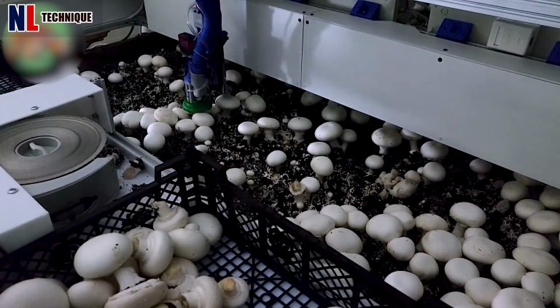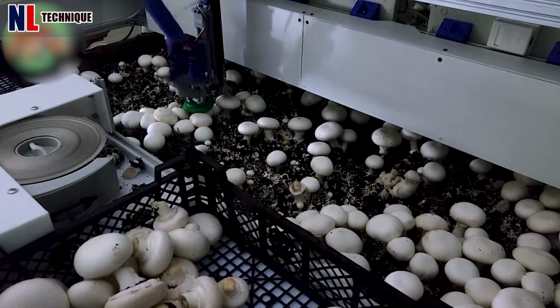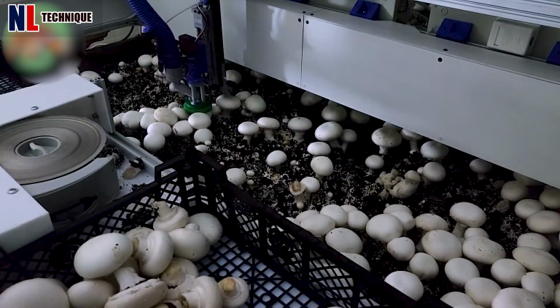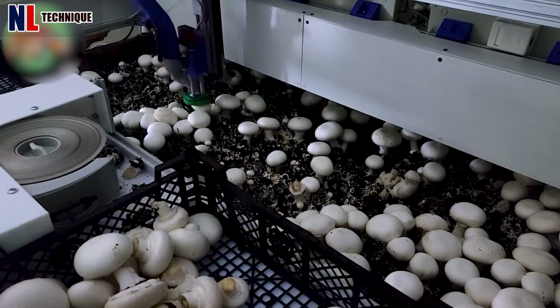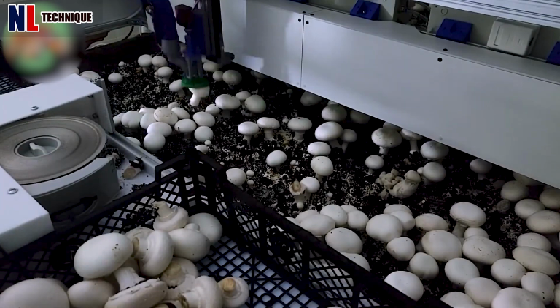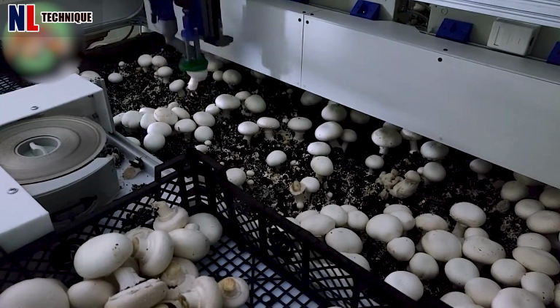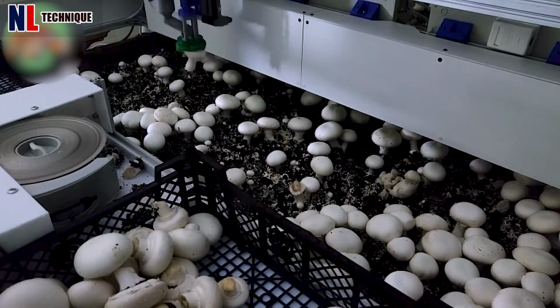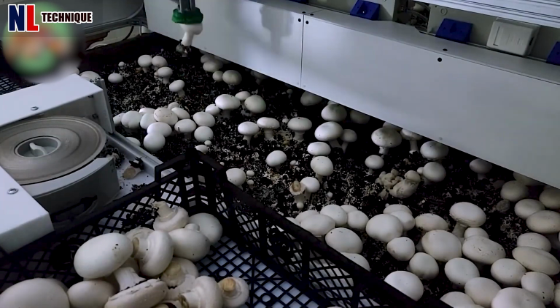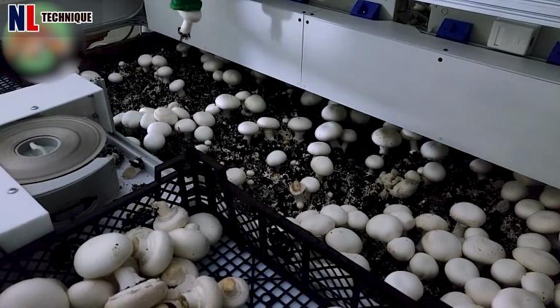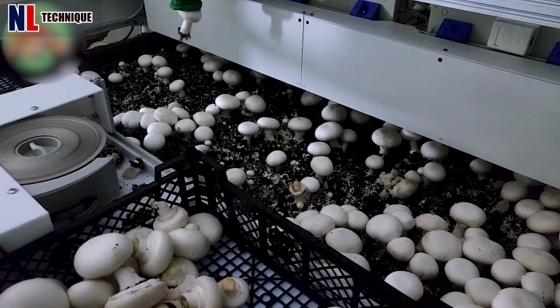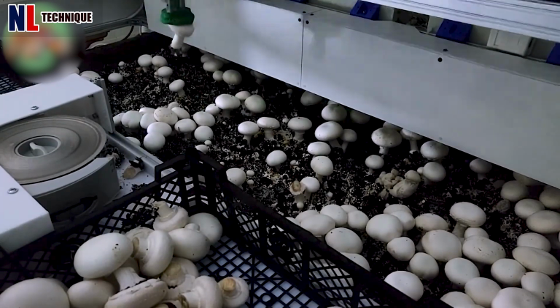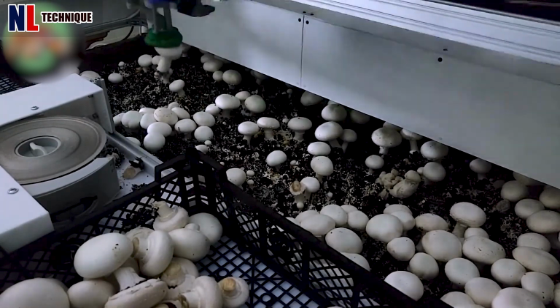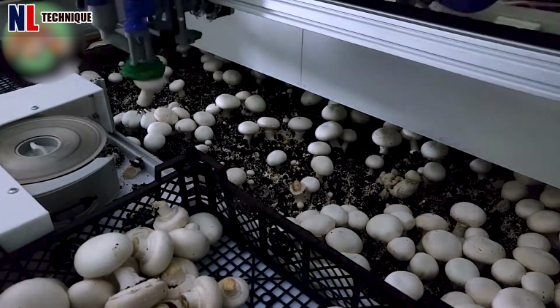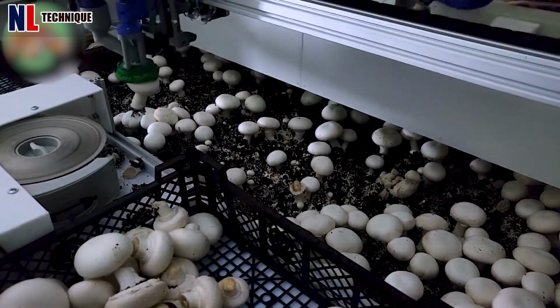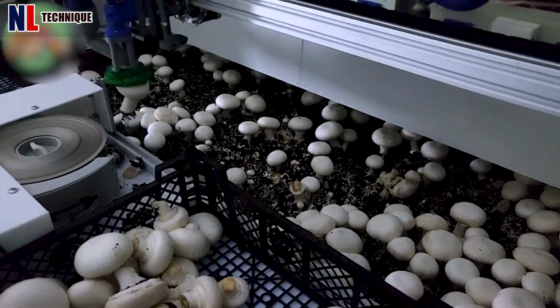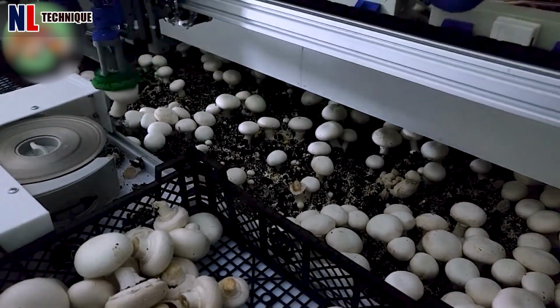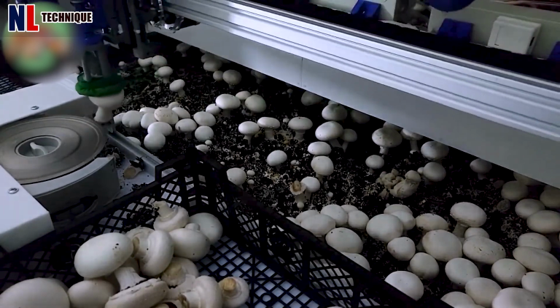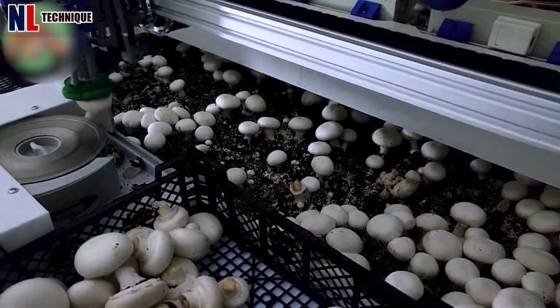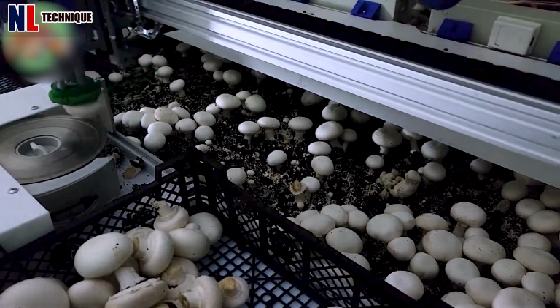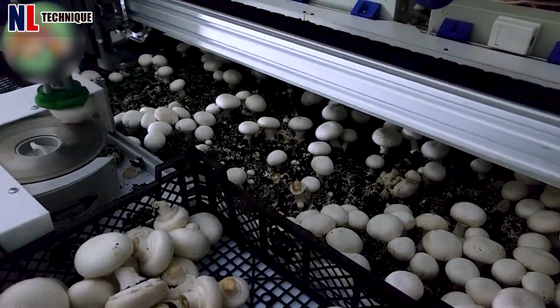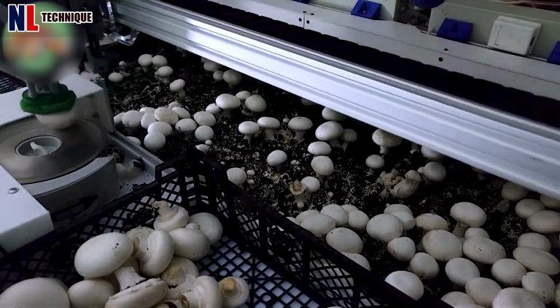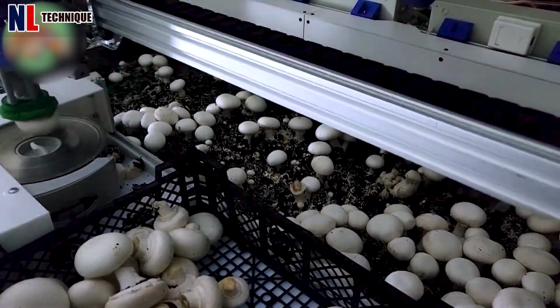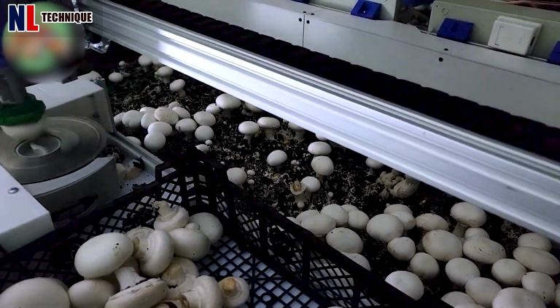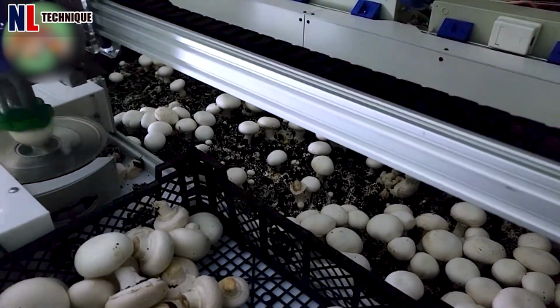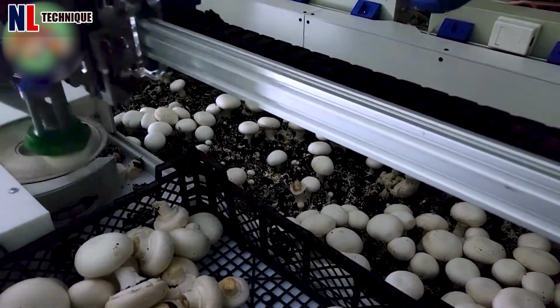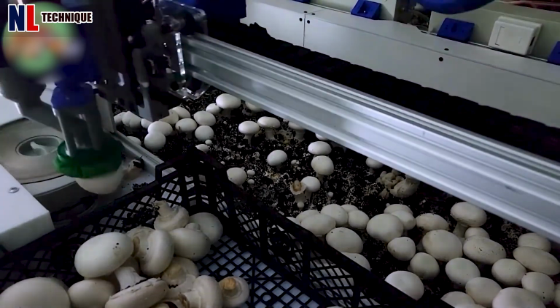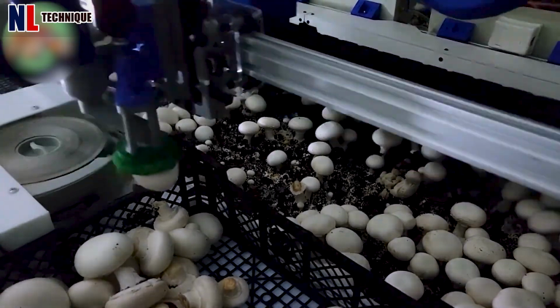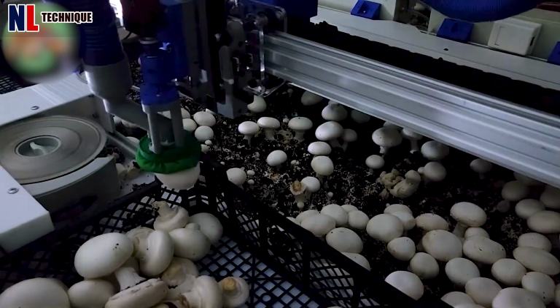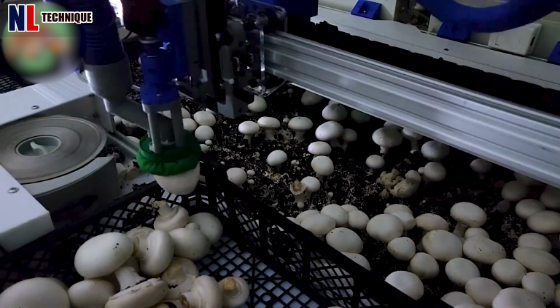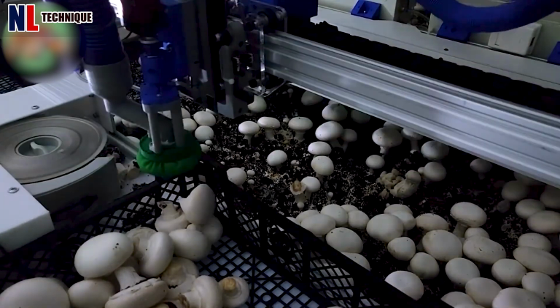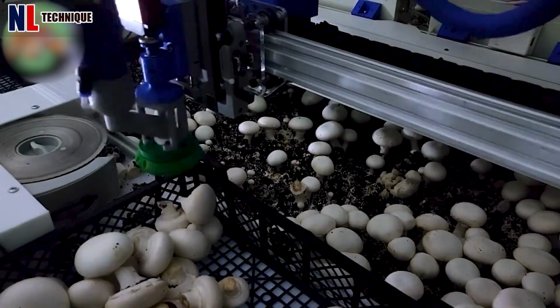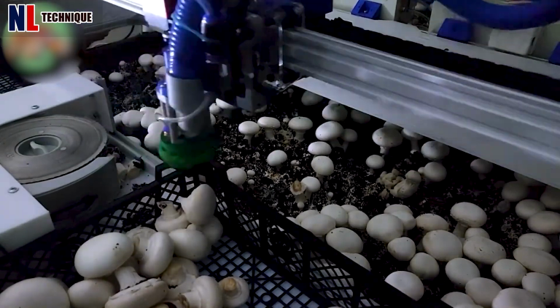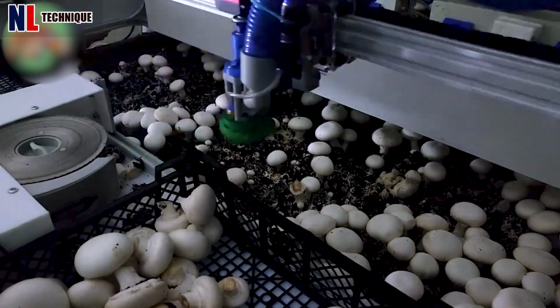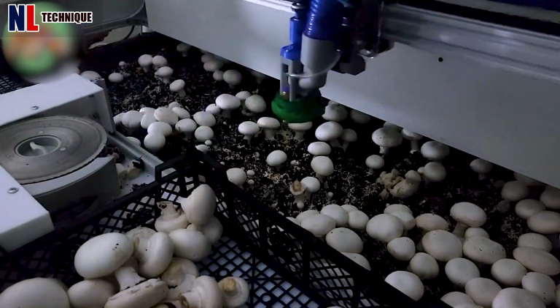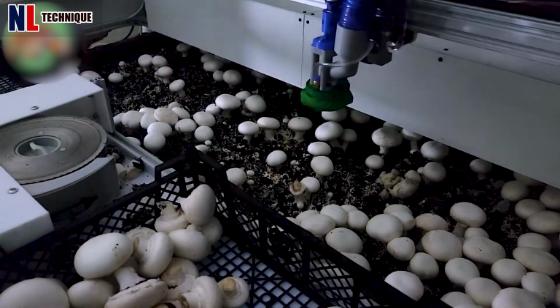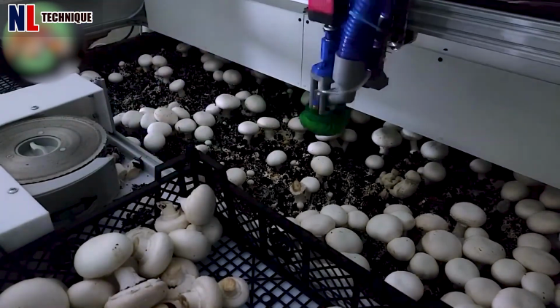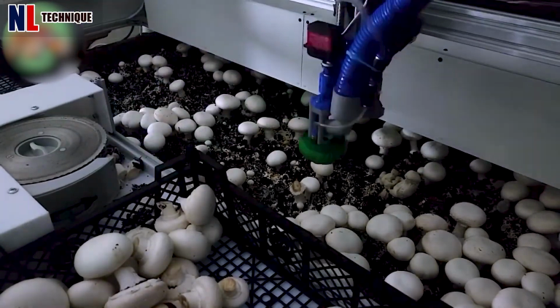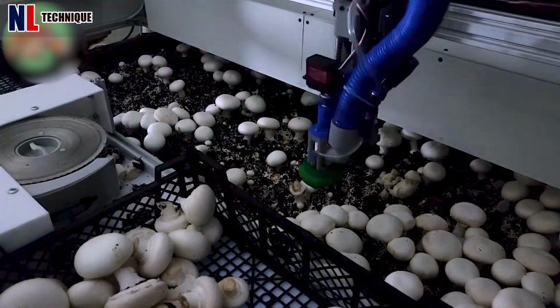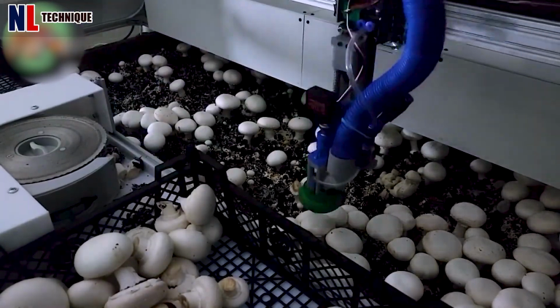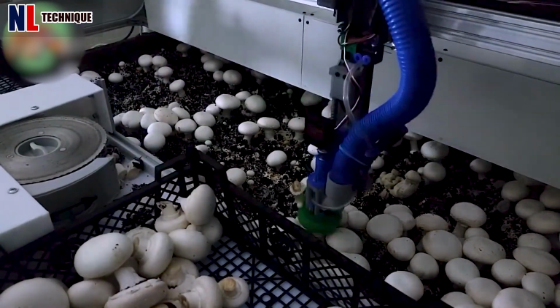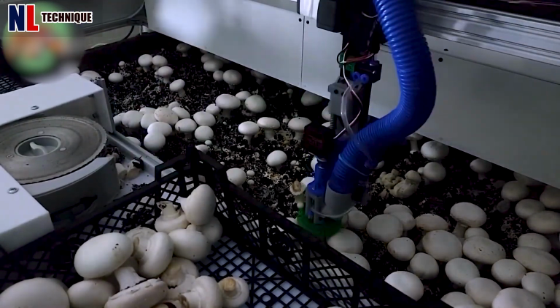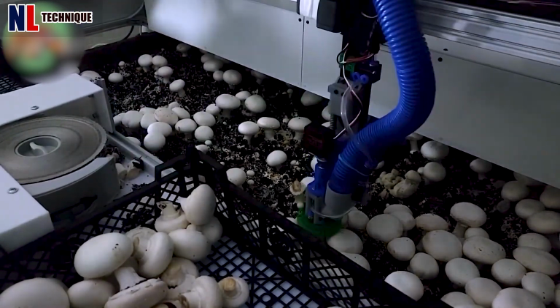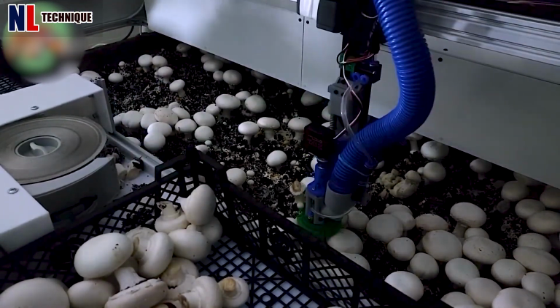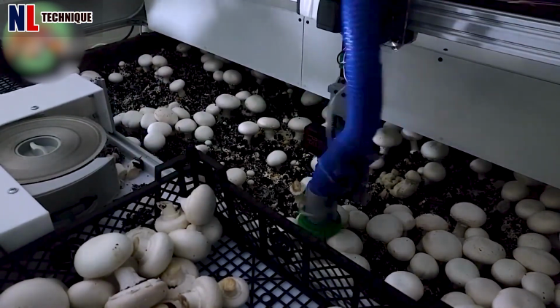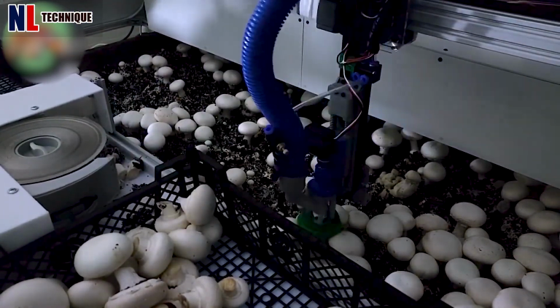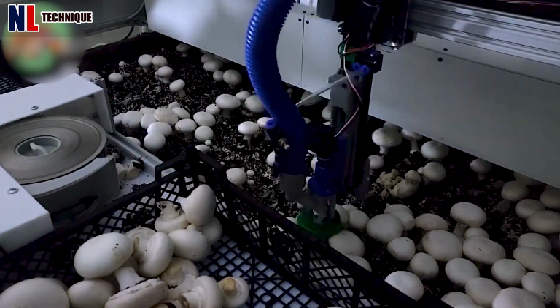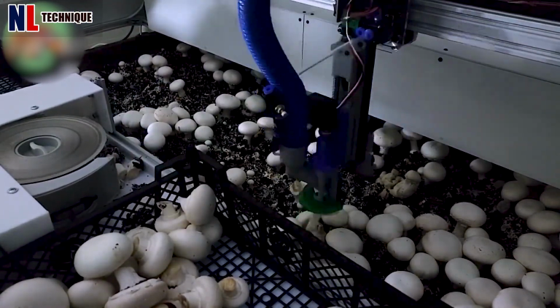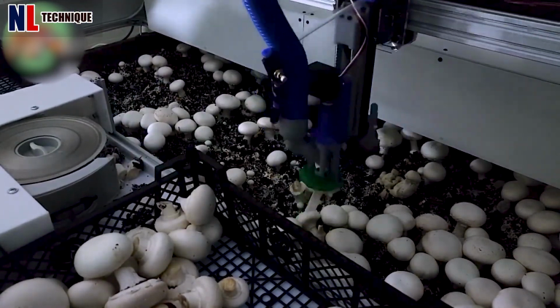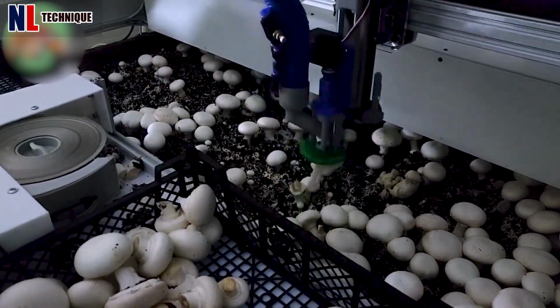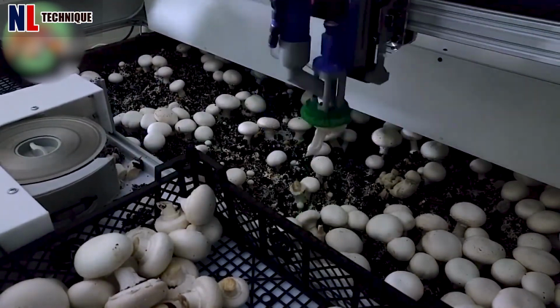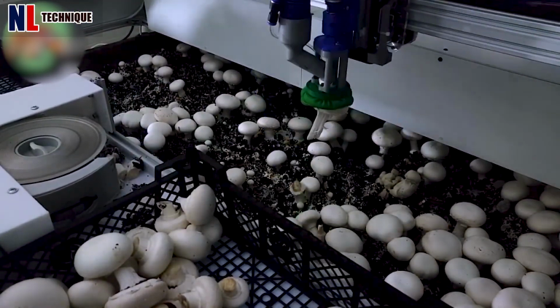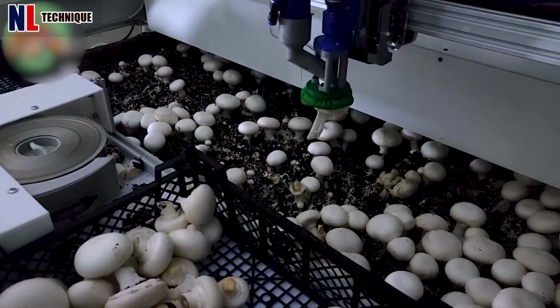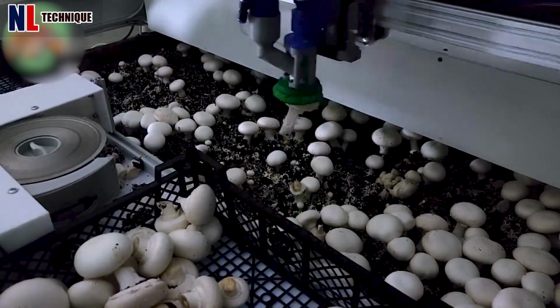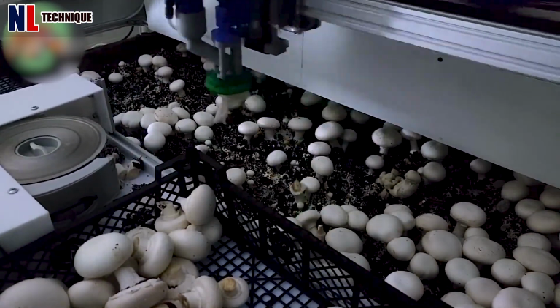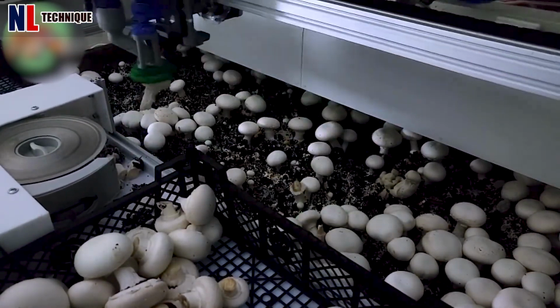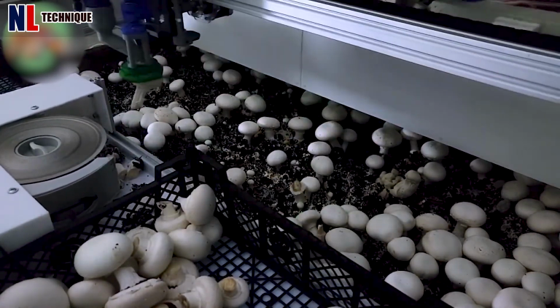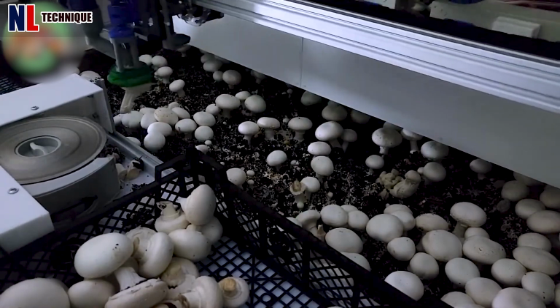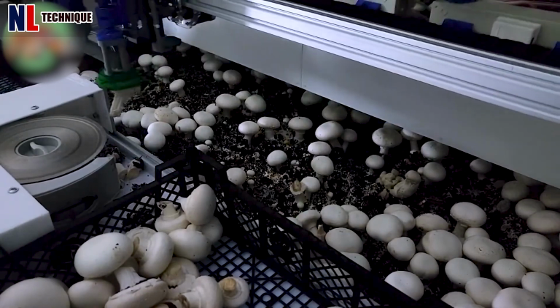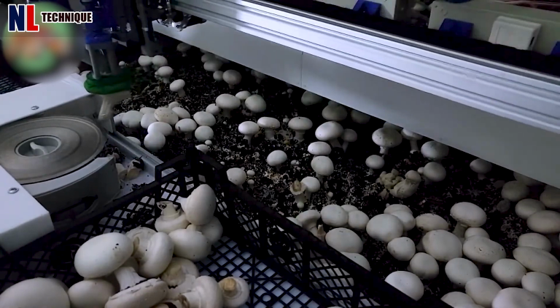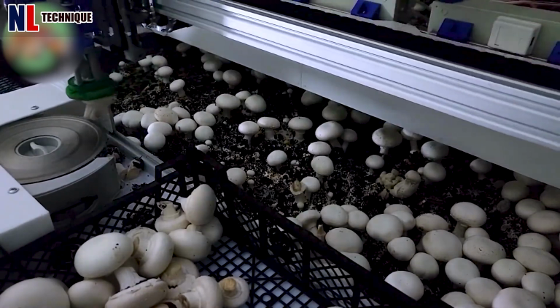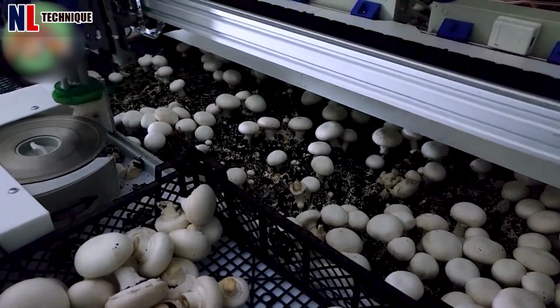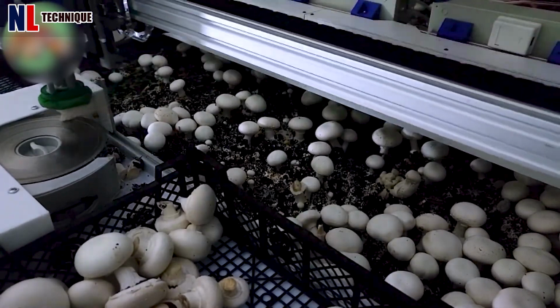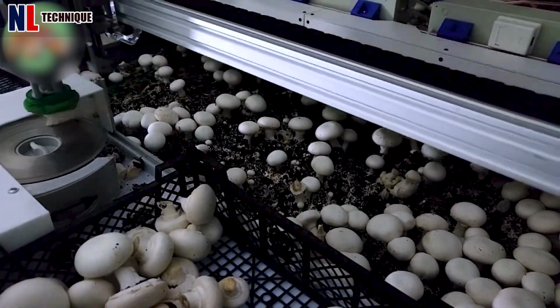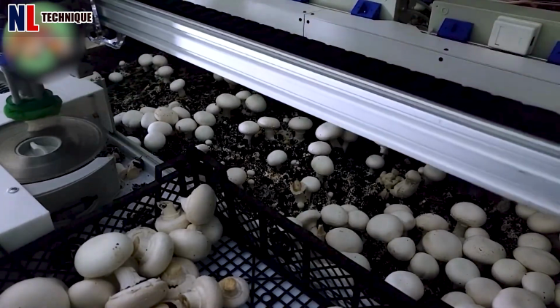The white mushrooms are gently picked and then trimmed with a grinder. All processes are automatic.